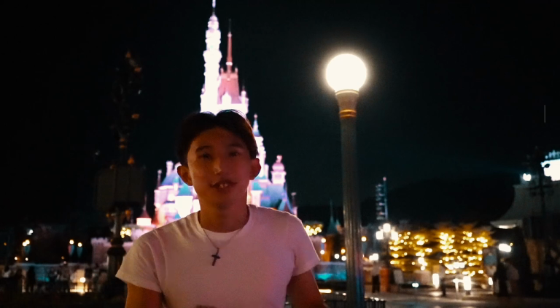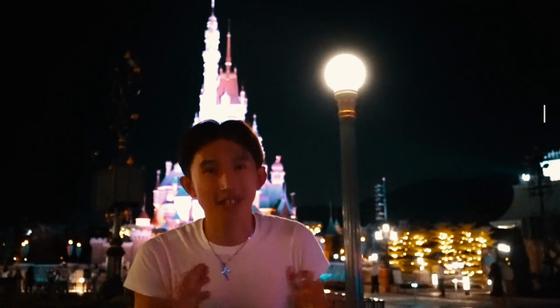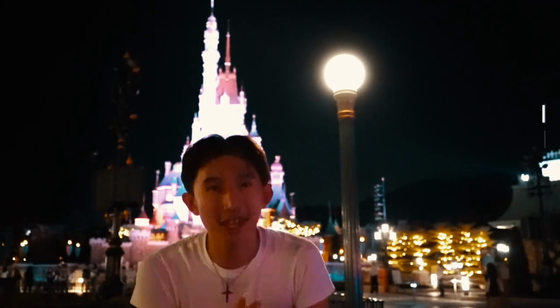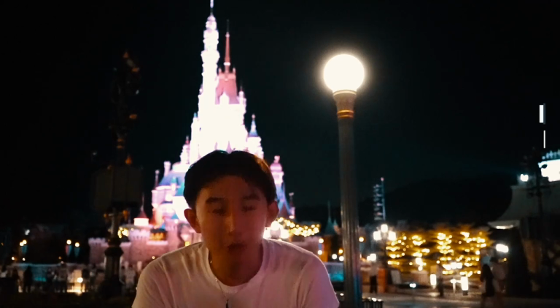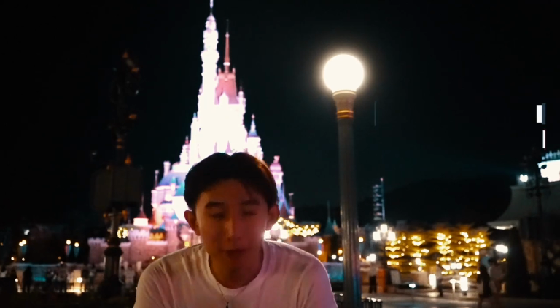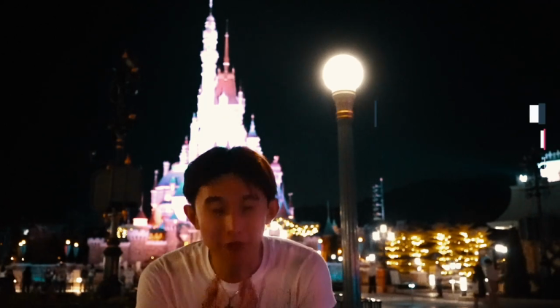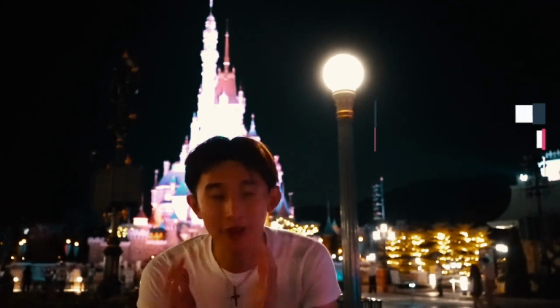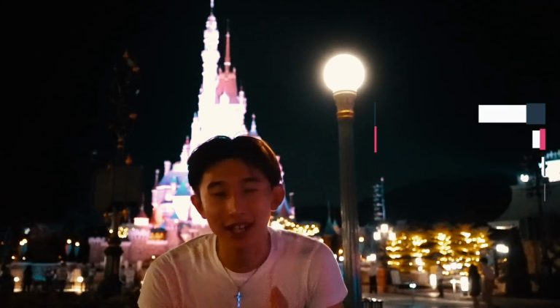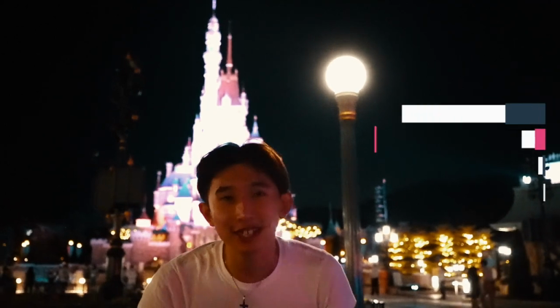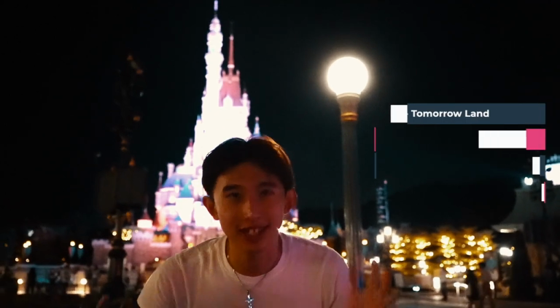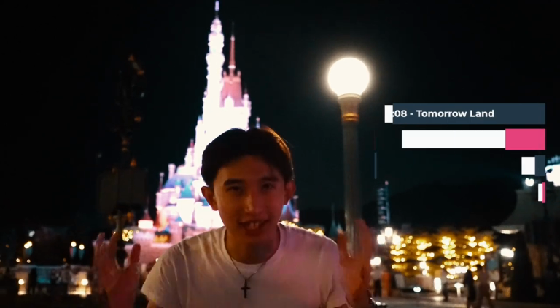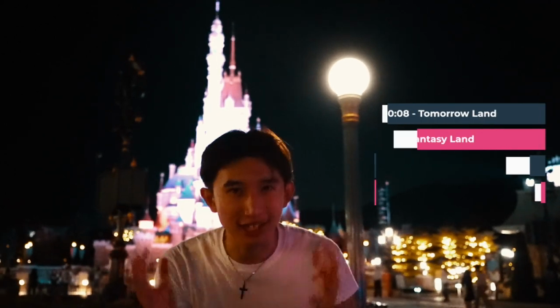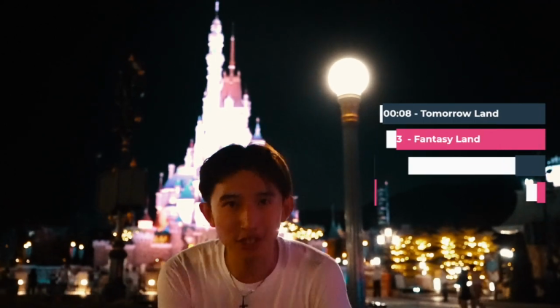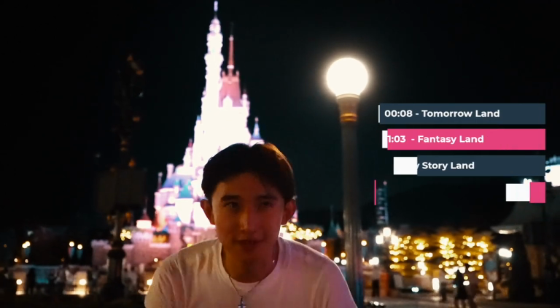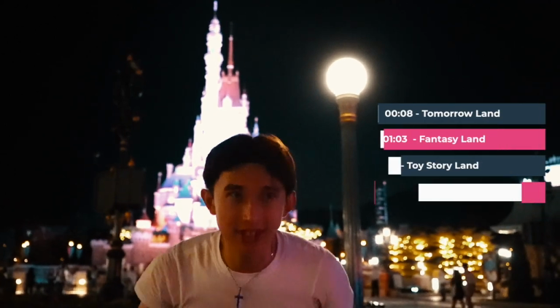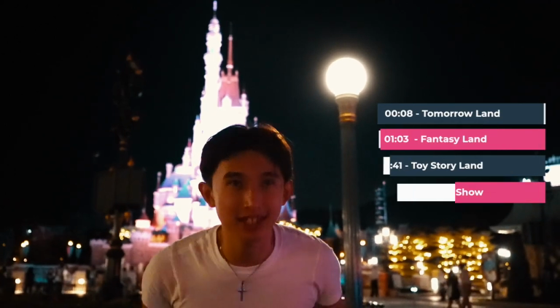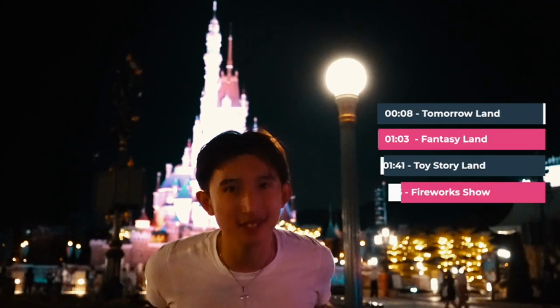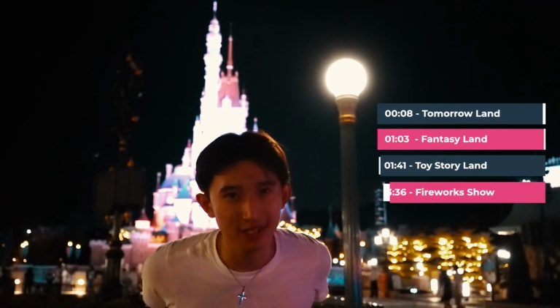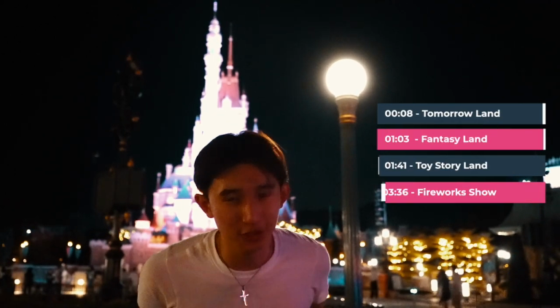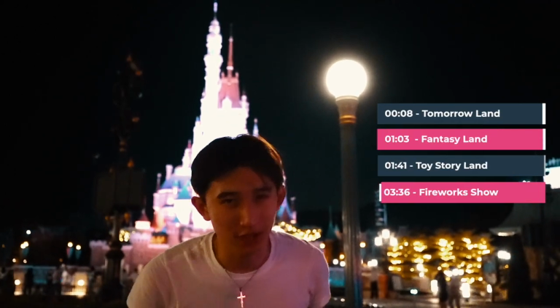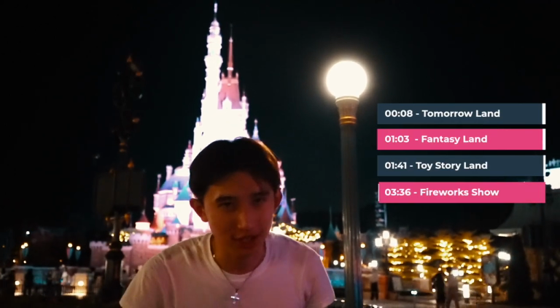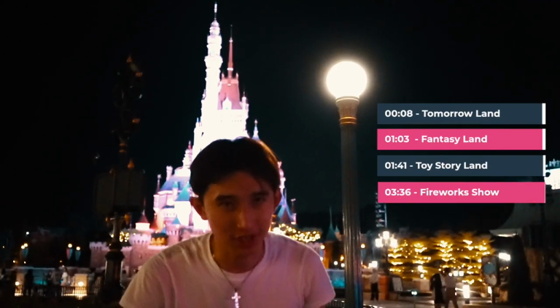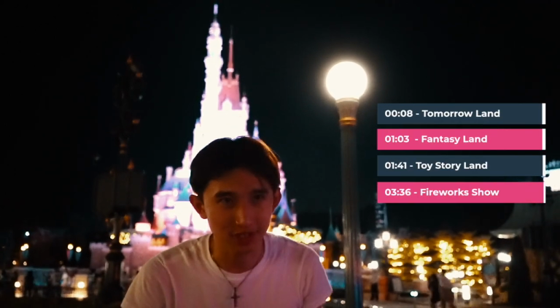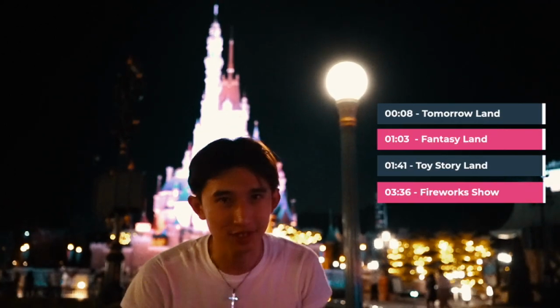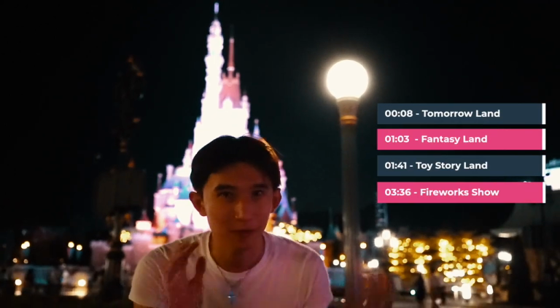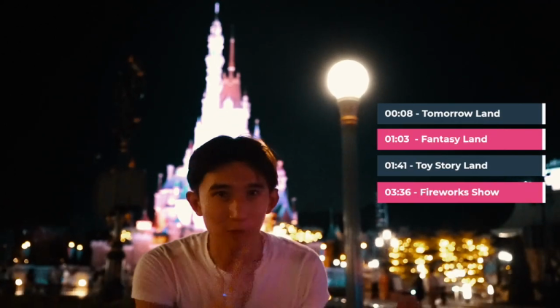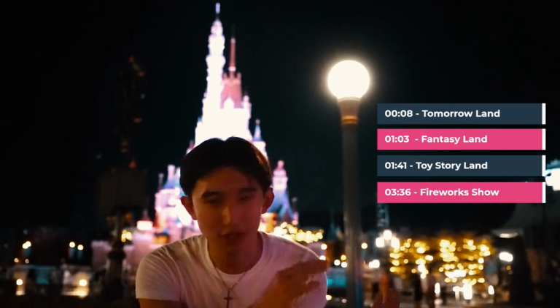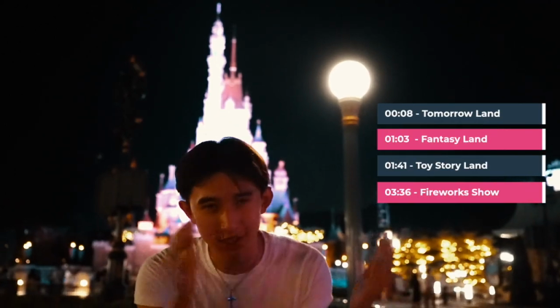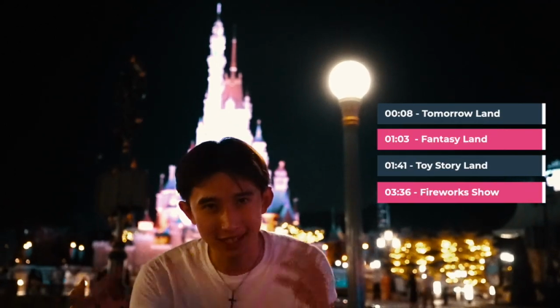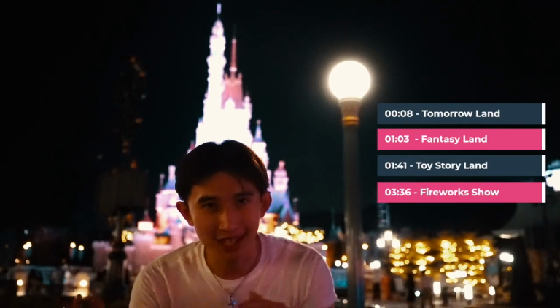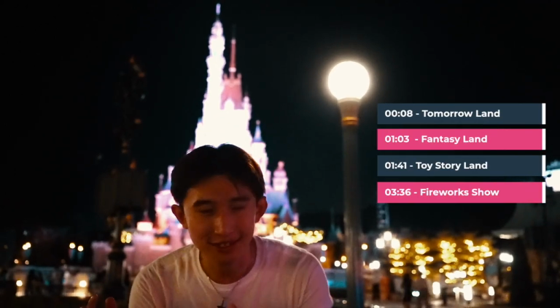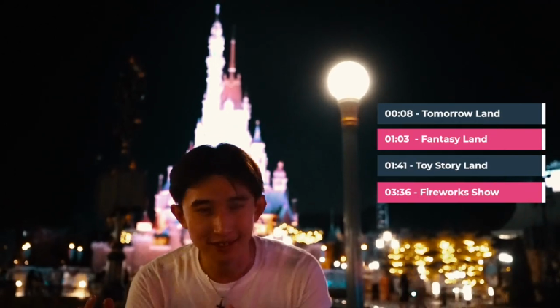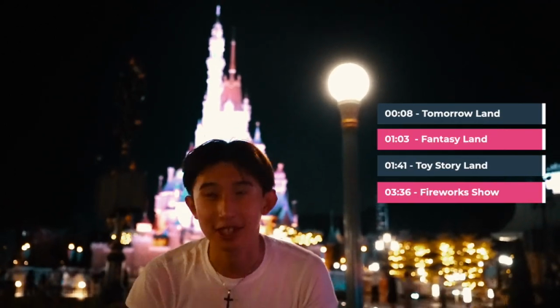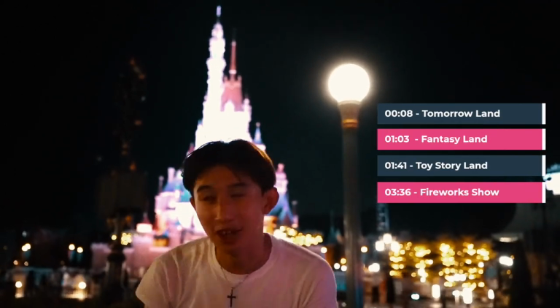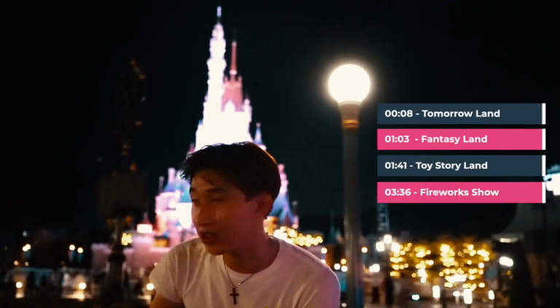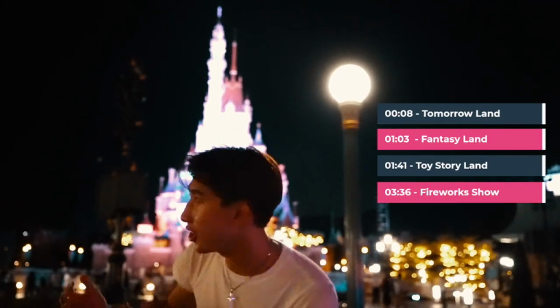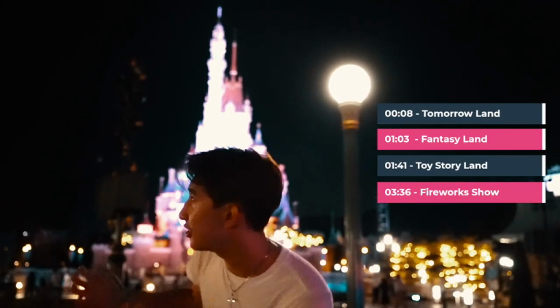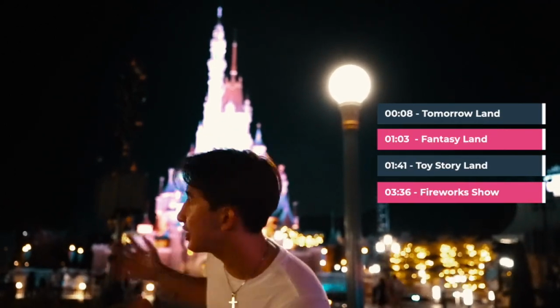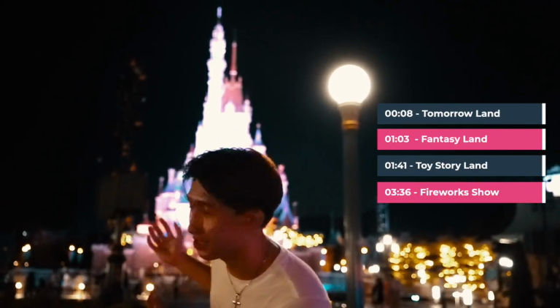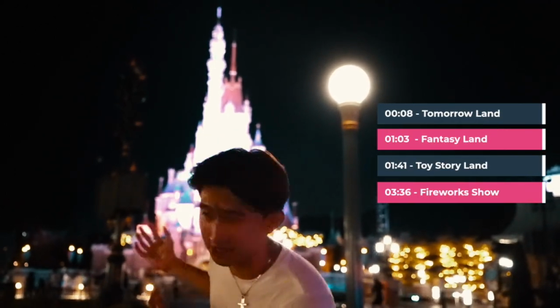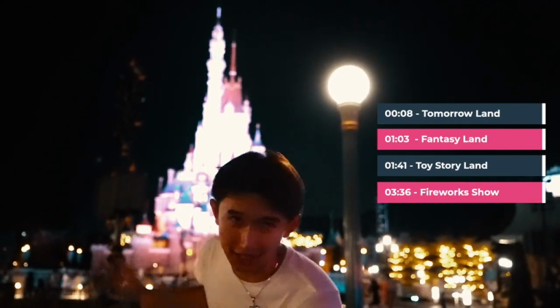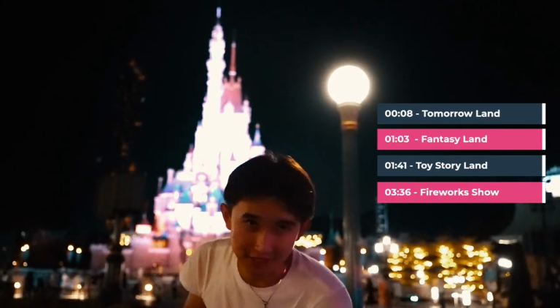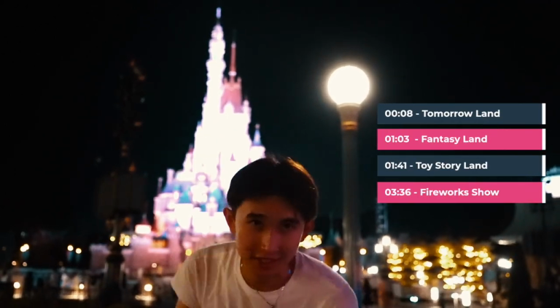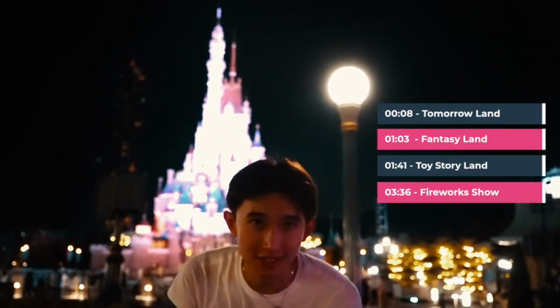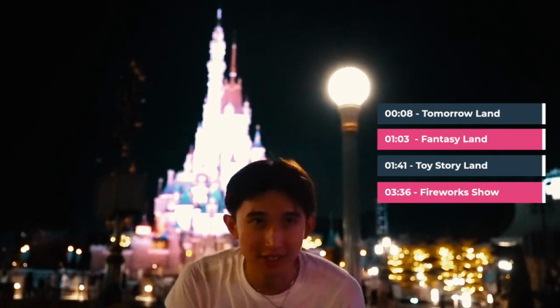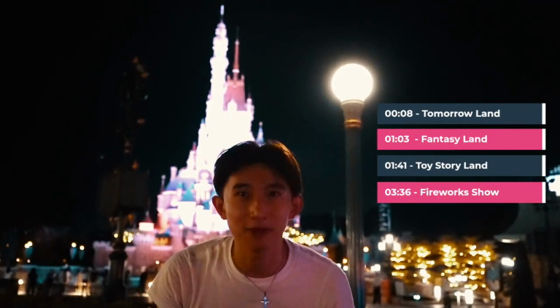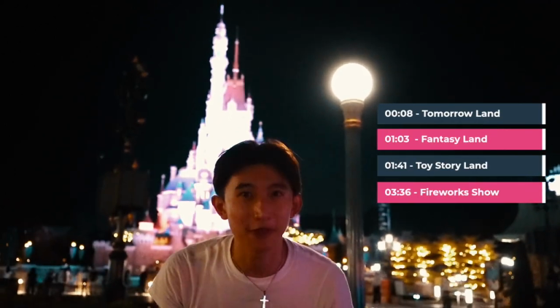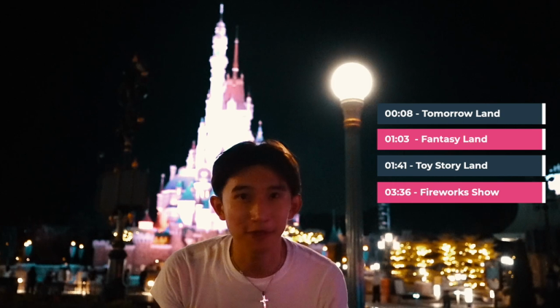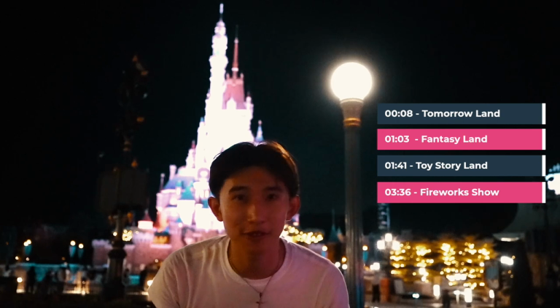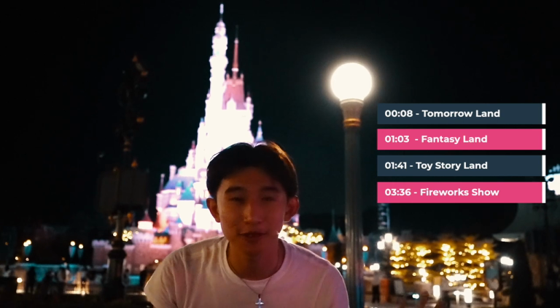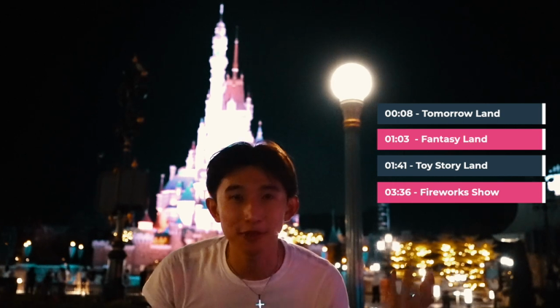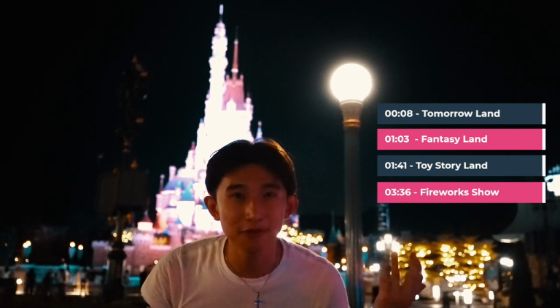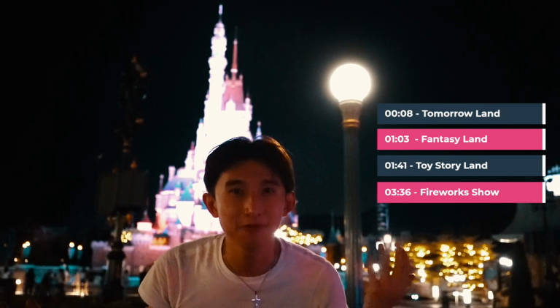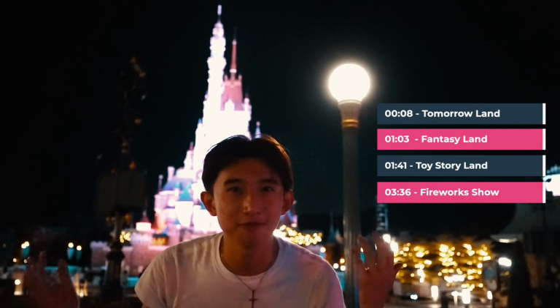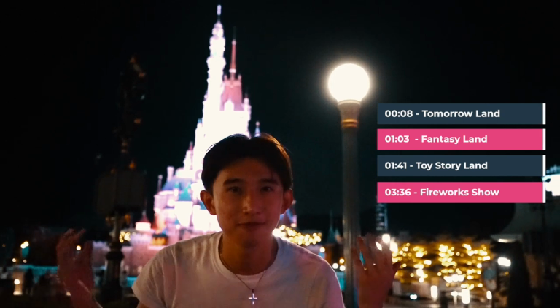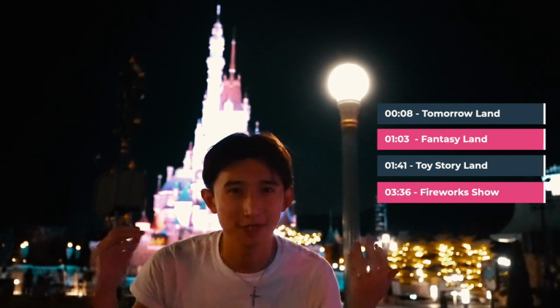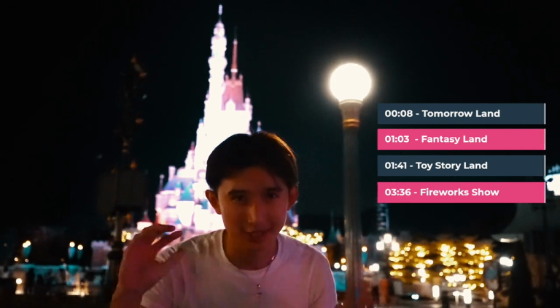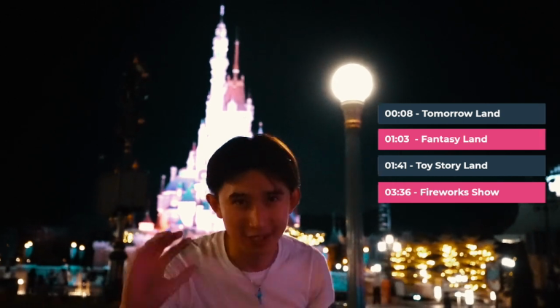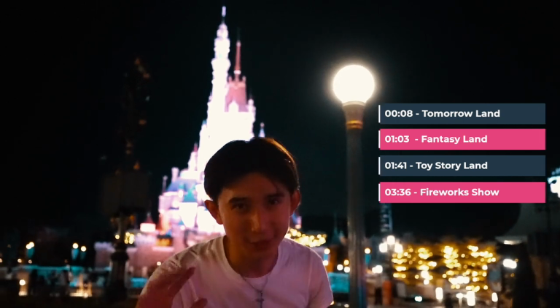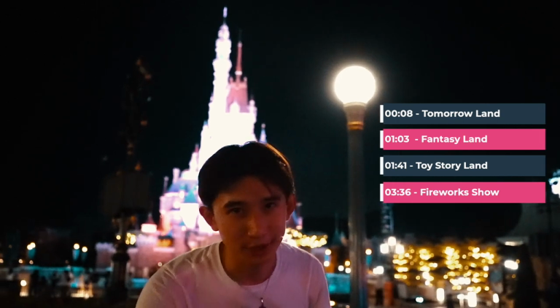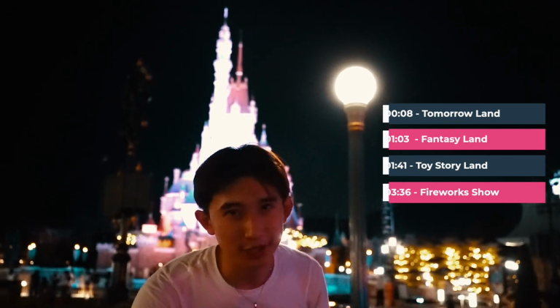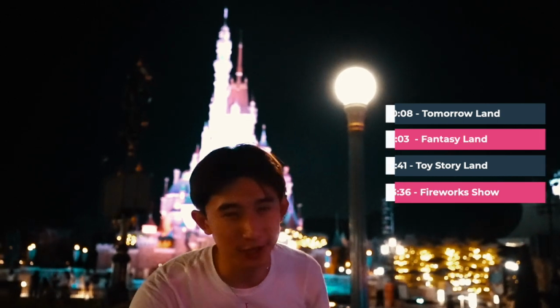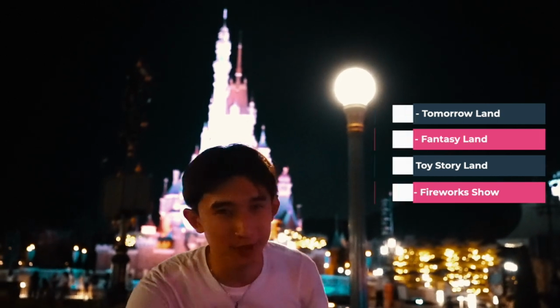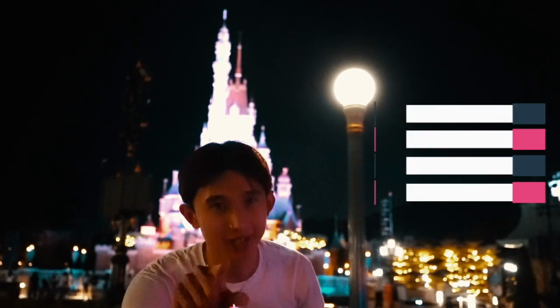Today we'll be ranking each of the Disney attractions from 1 to 10 in Hong Kong Disneyland. Without further ado, let's get straight into it.